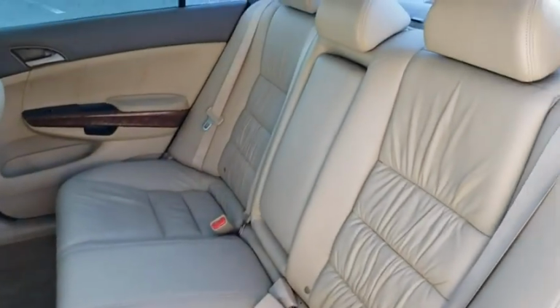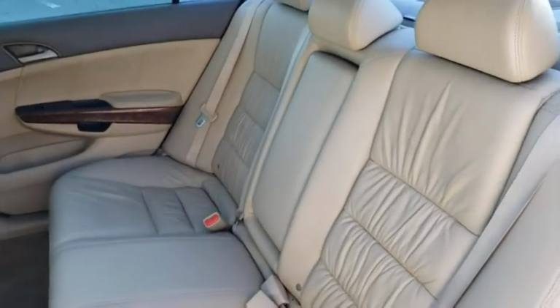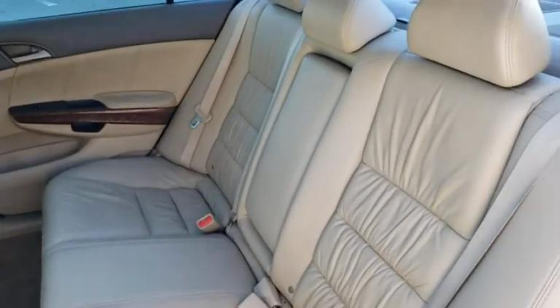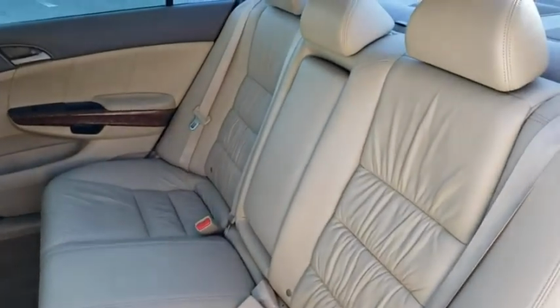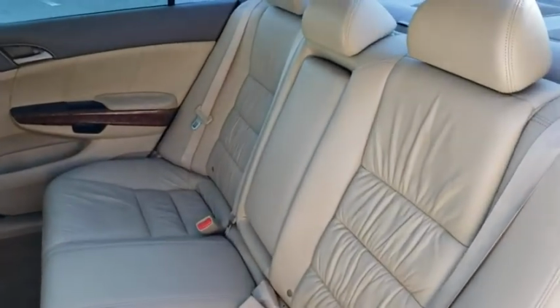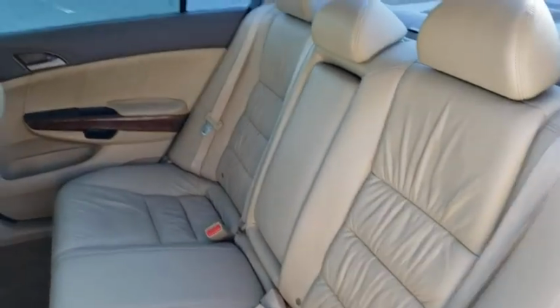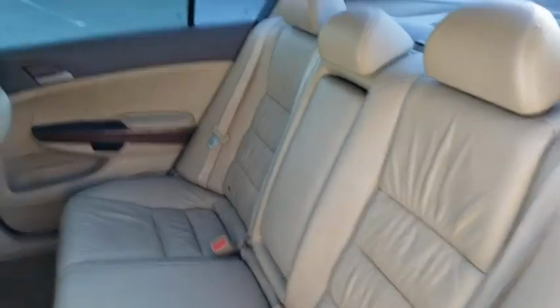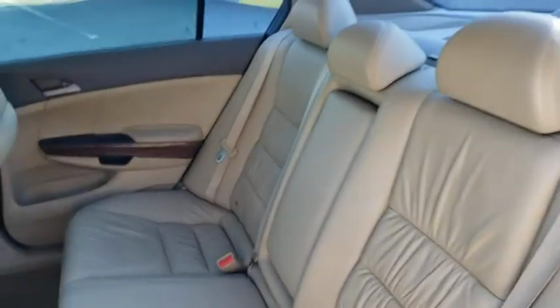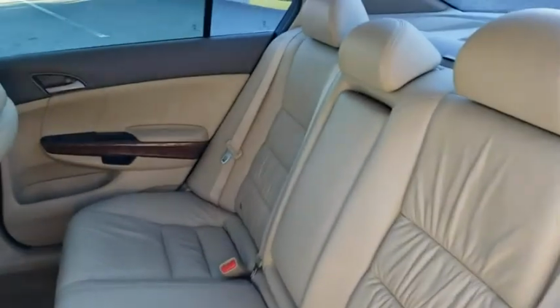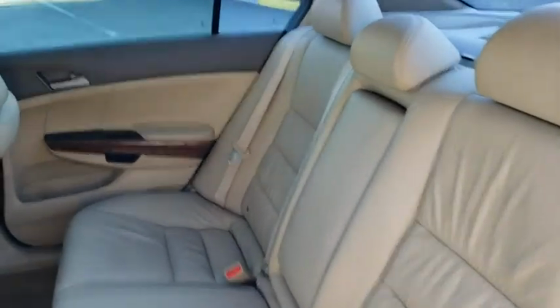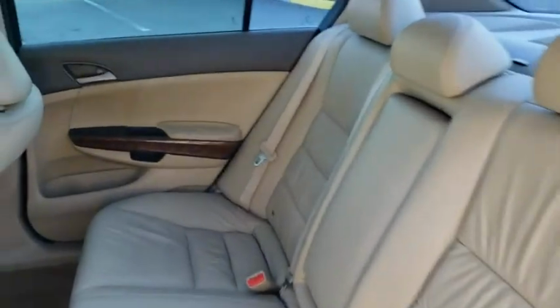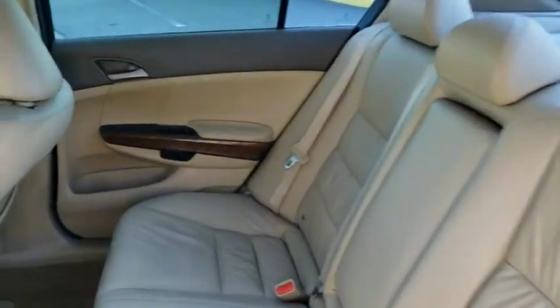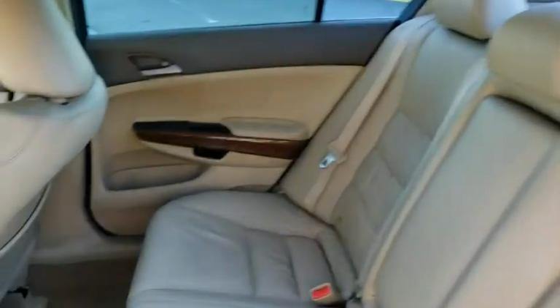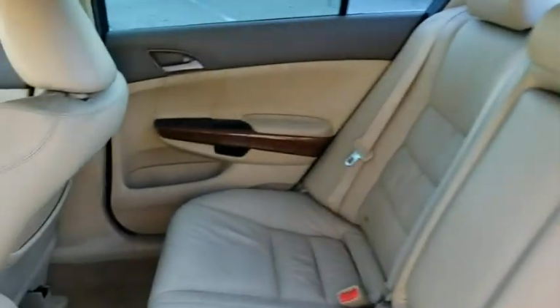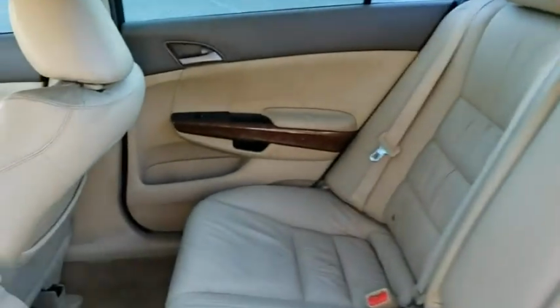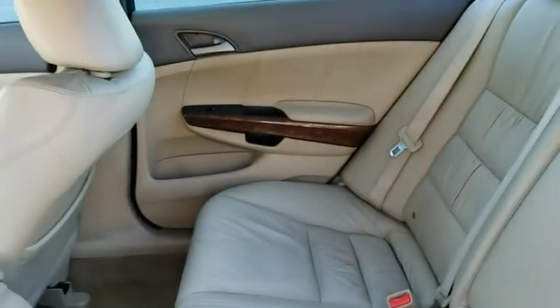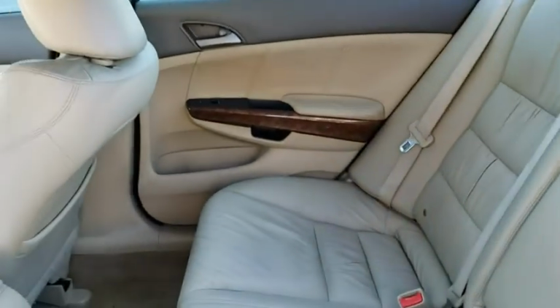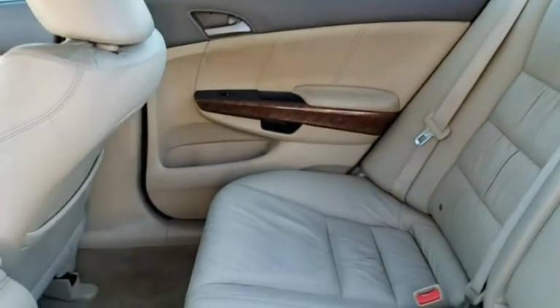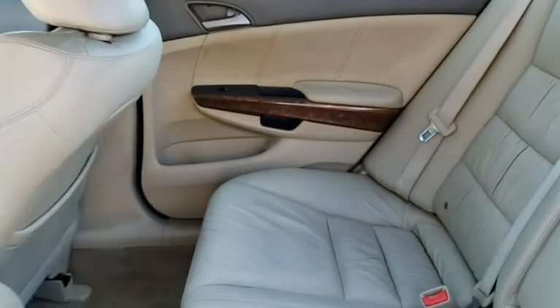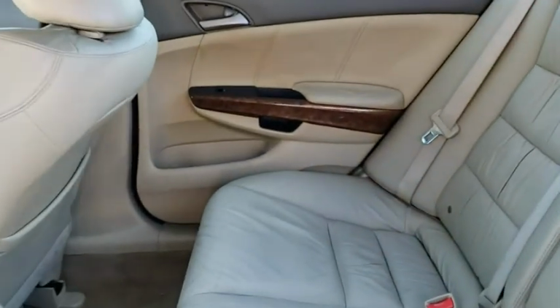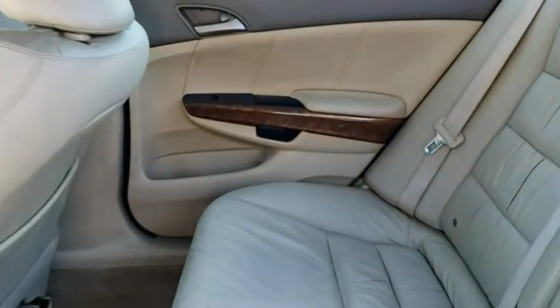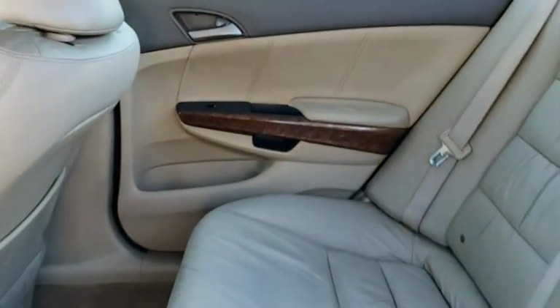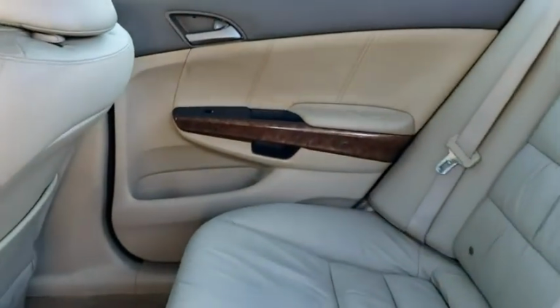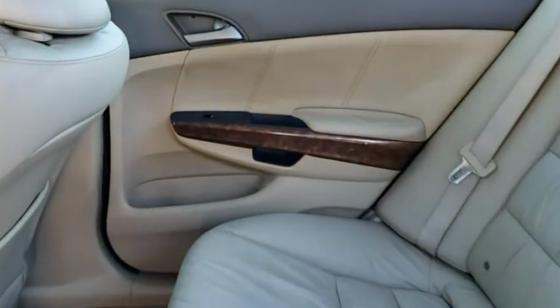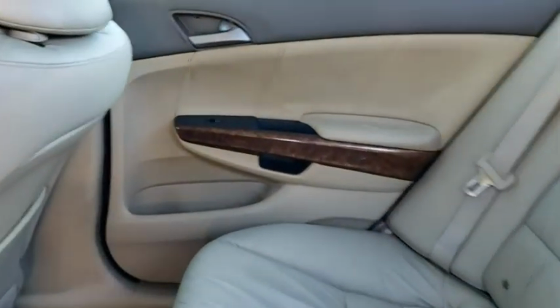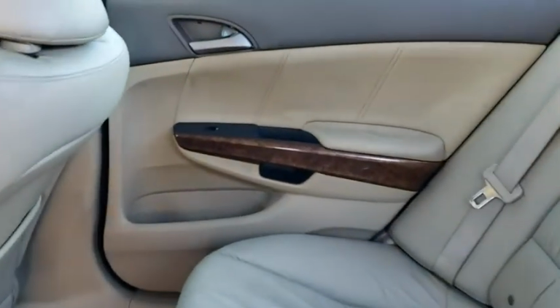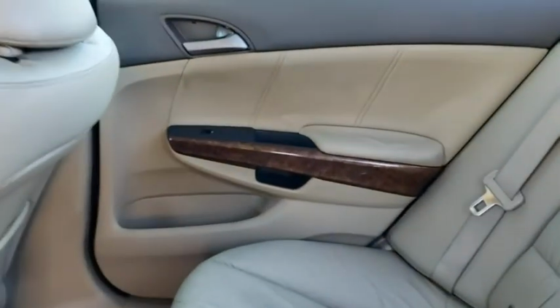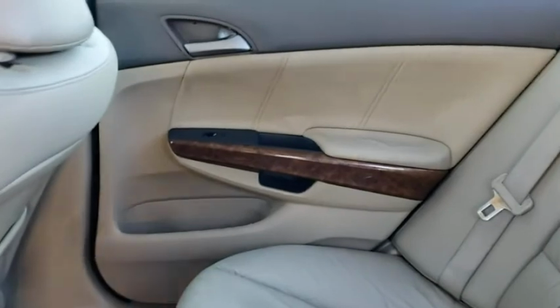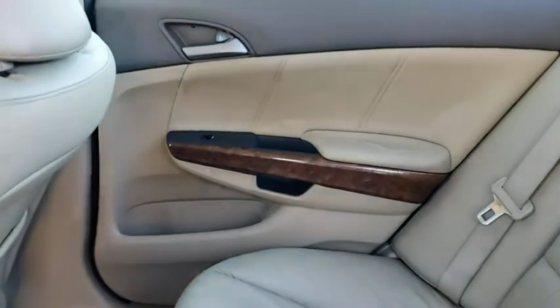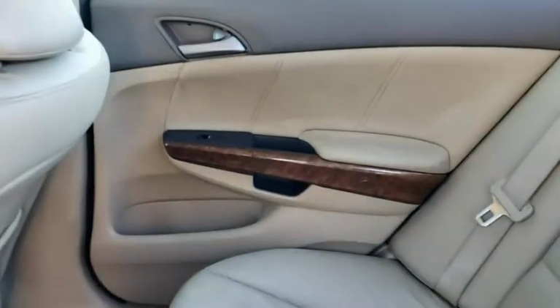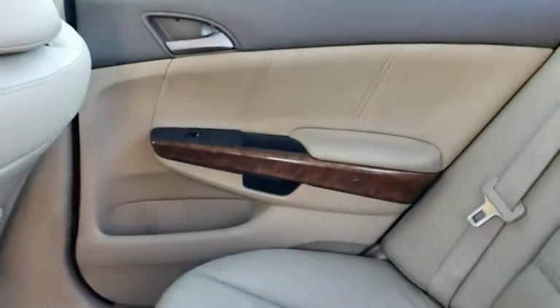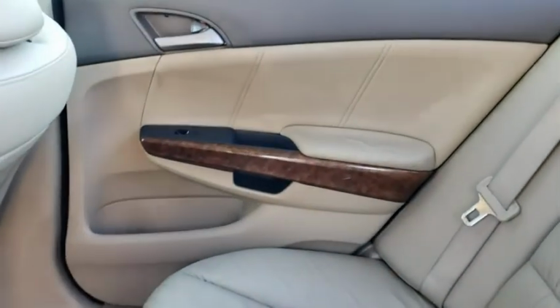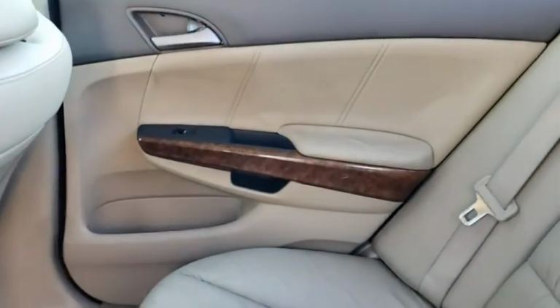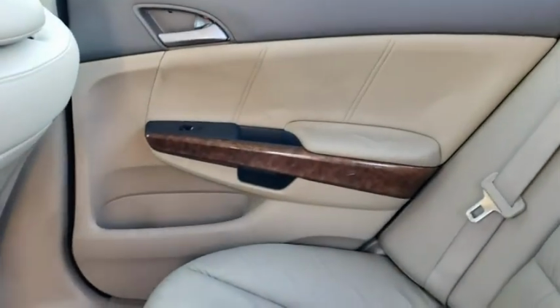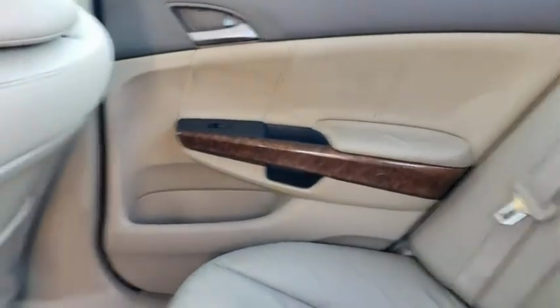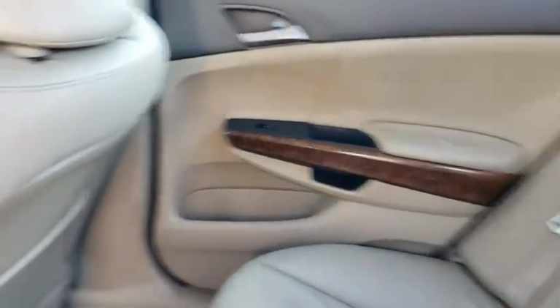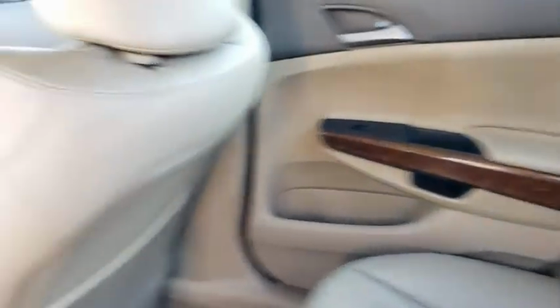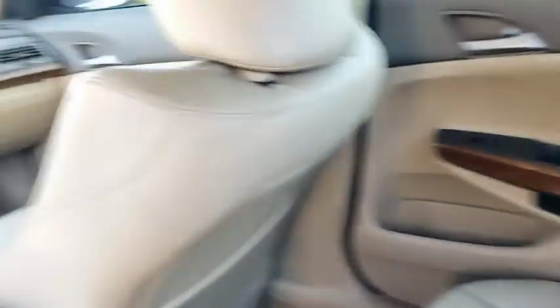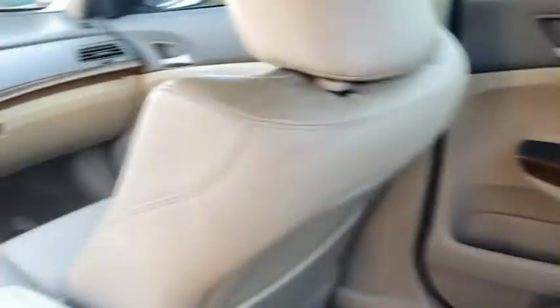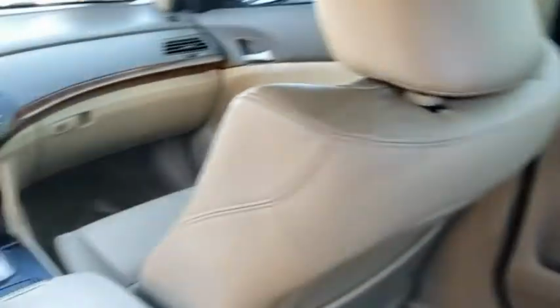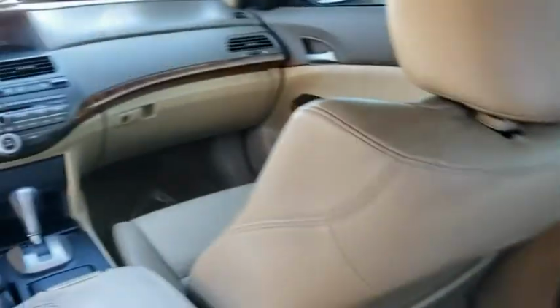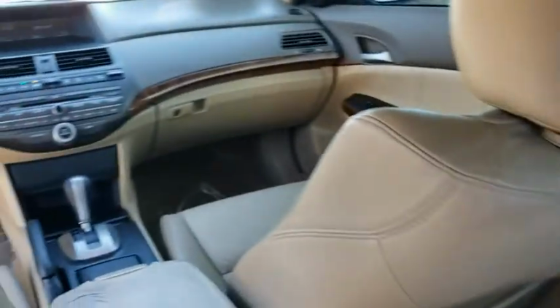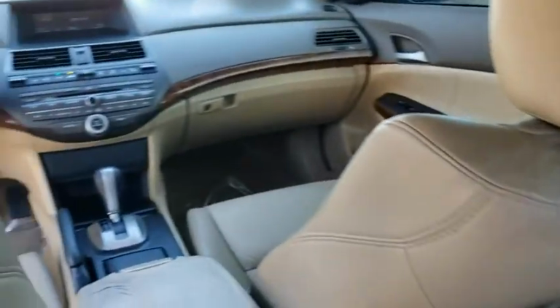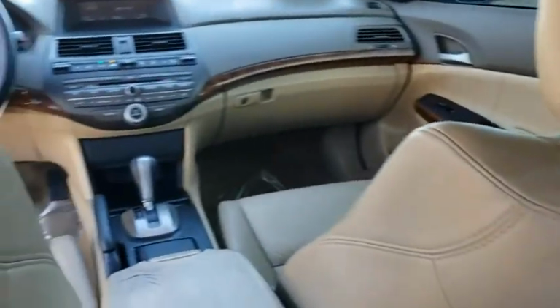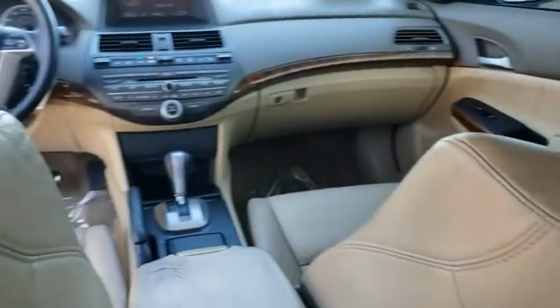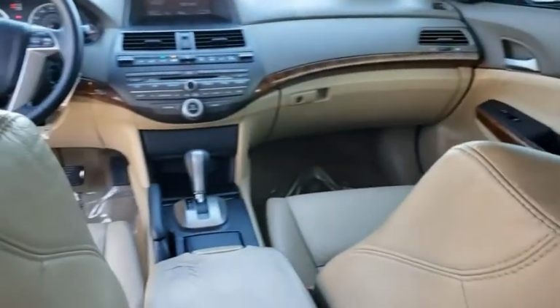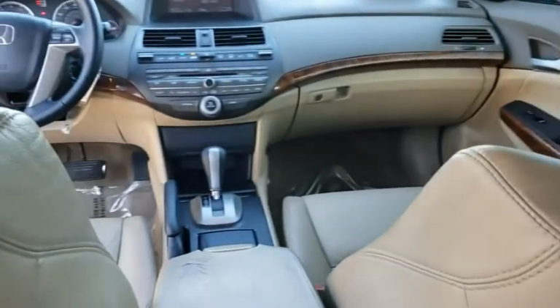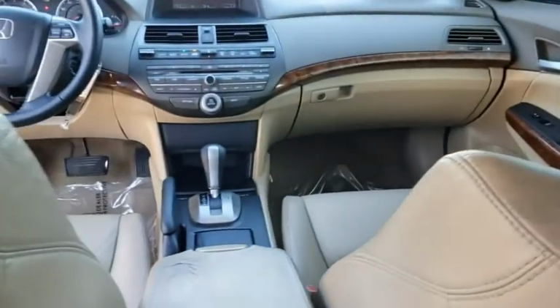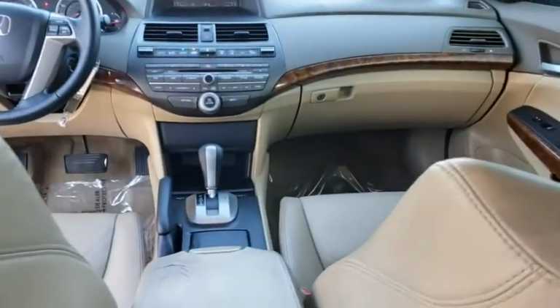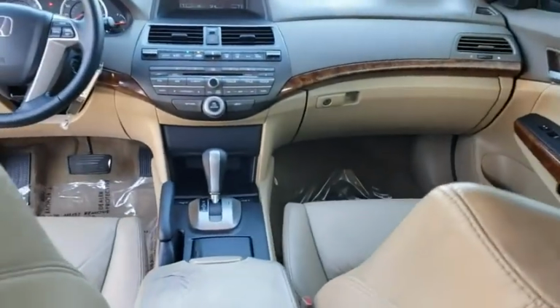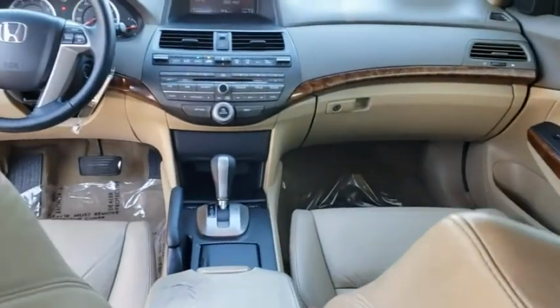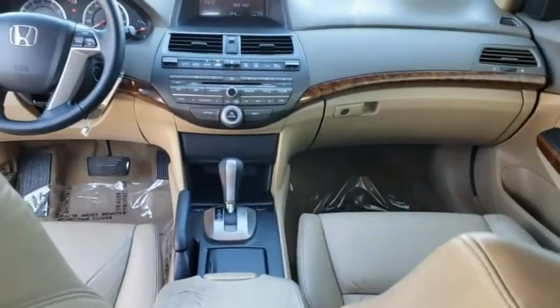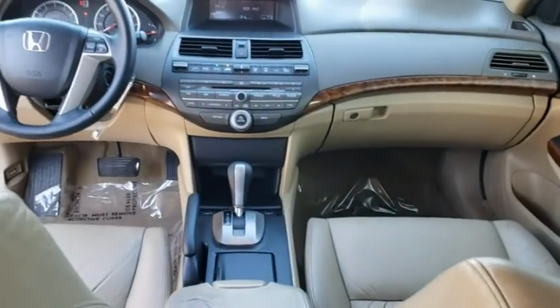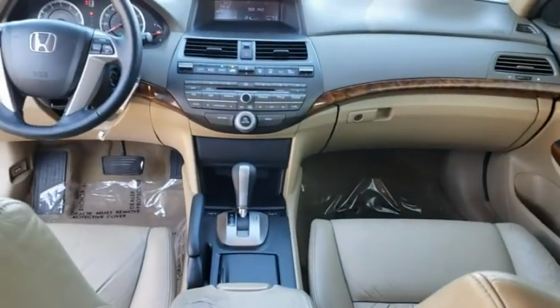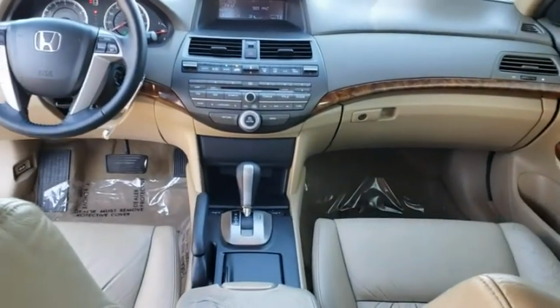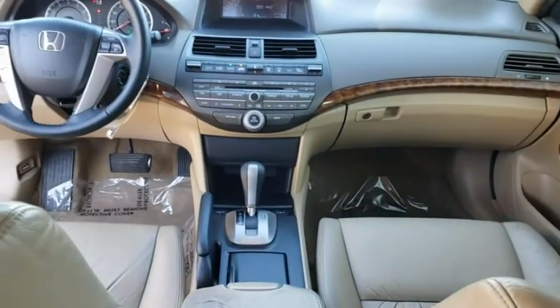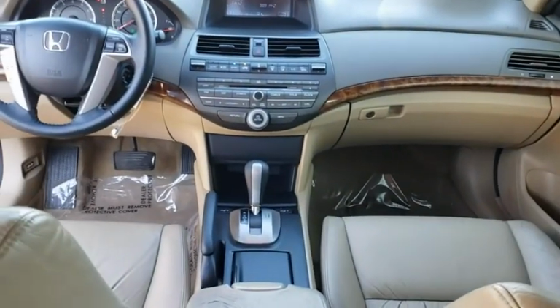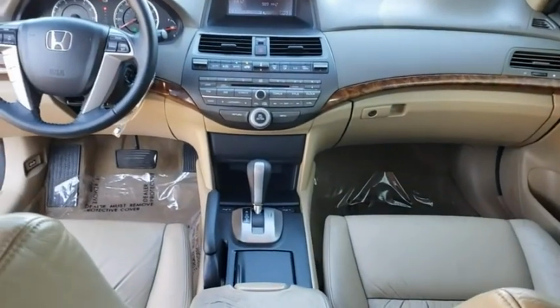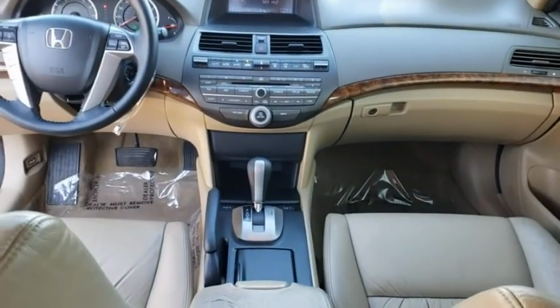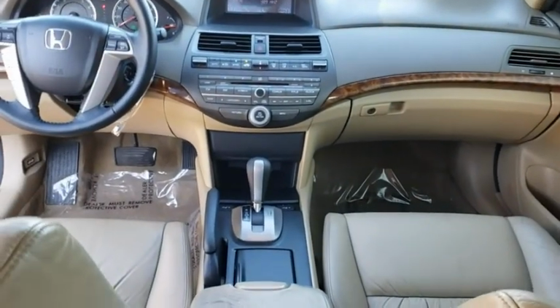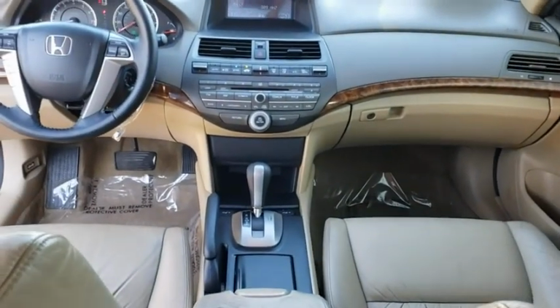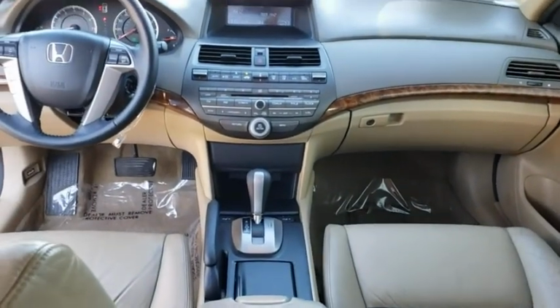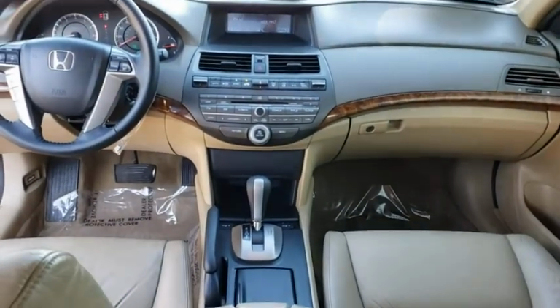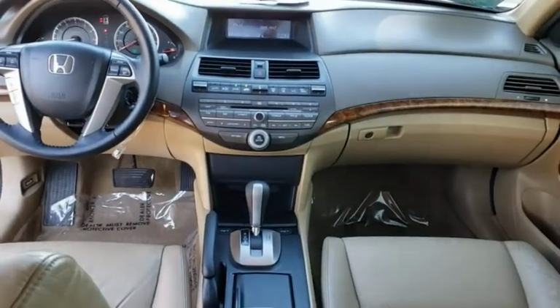Auto-dimming rear-view mirror, AM-FM stereo radio, rear defrost, premium sound system, climate control, front-wheel drive.